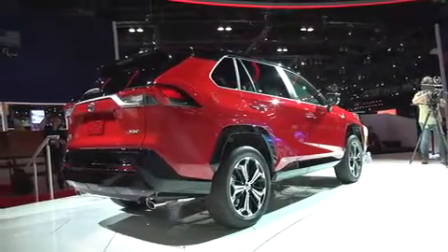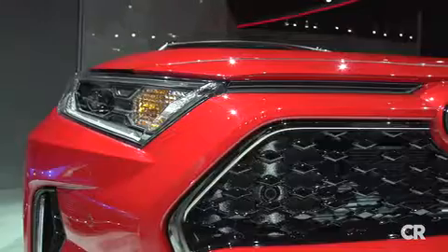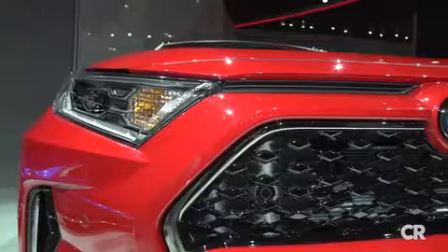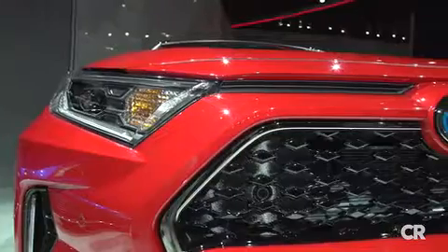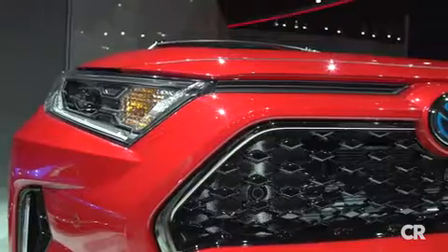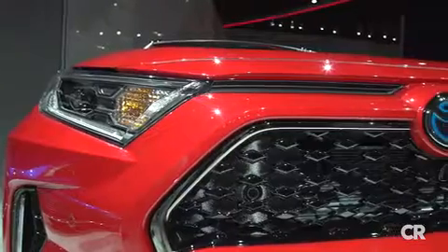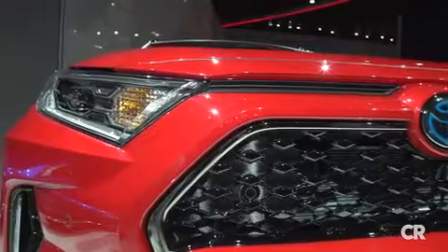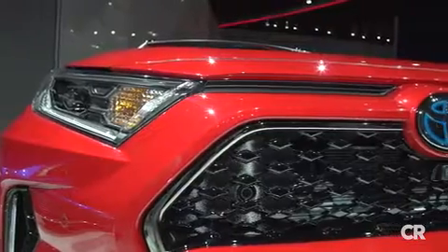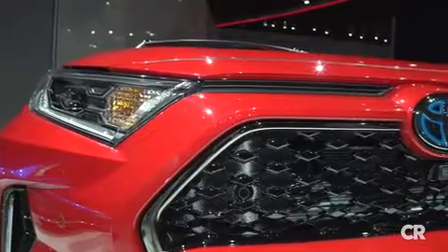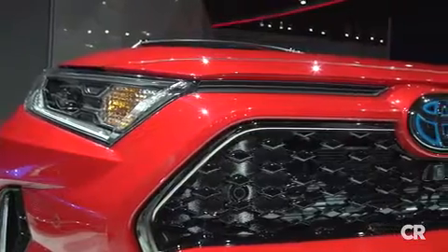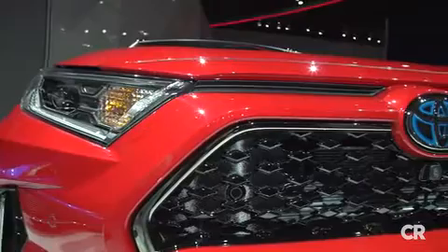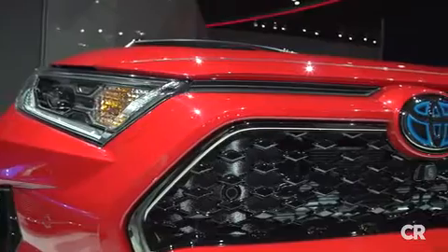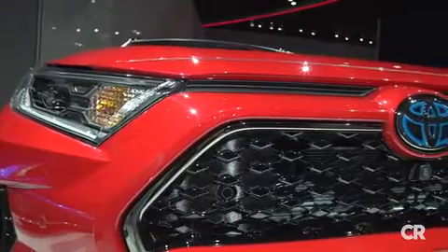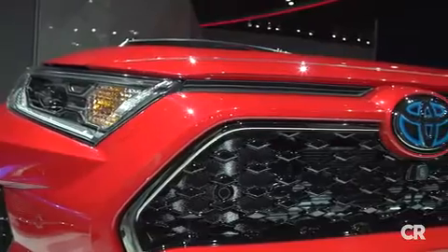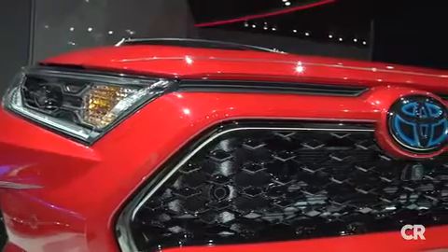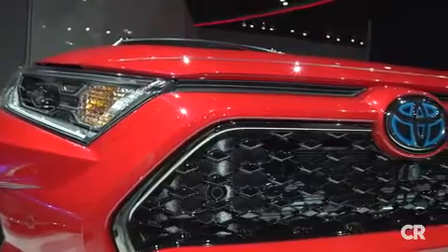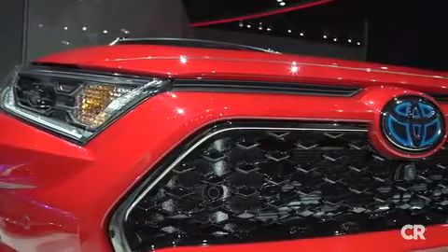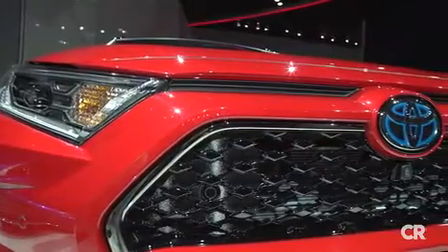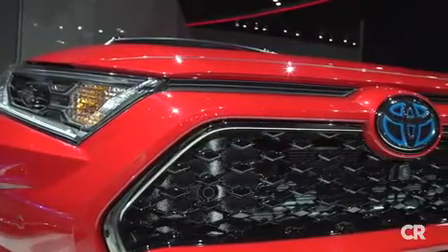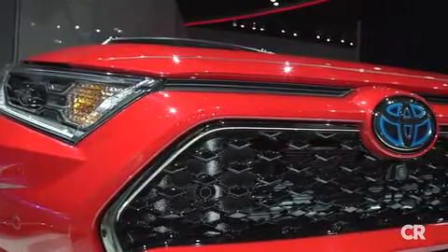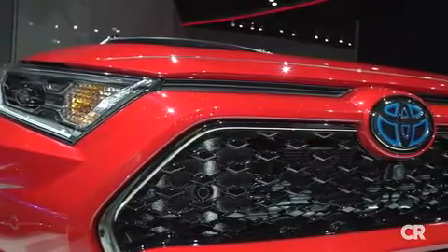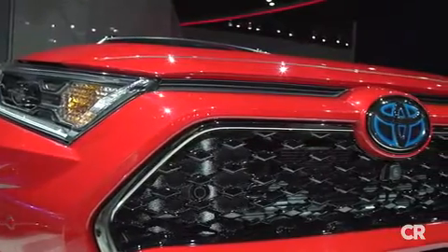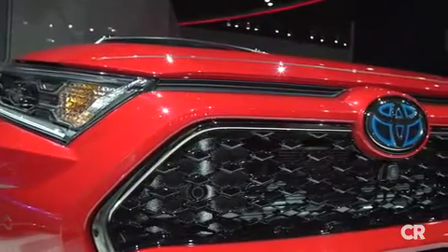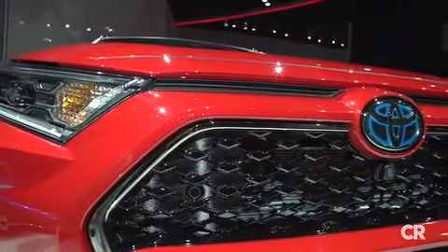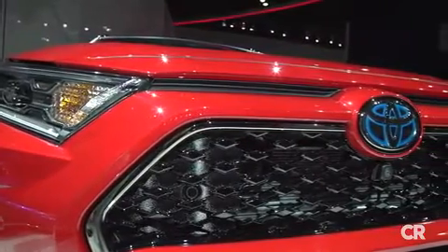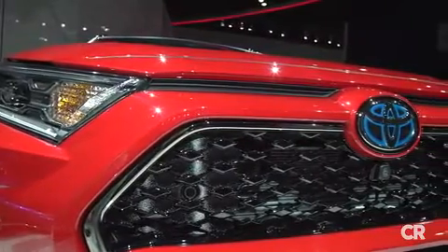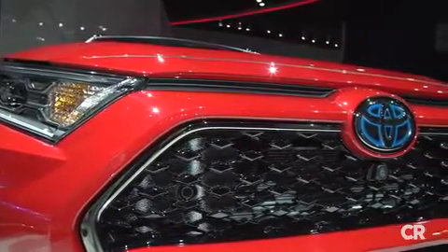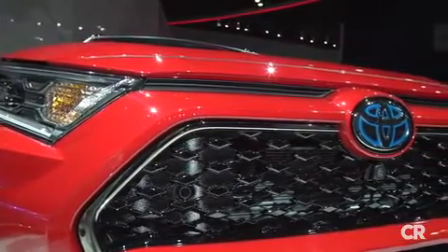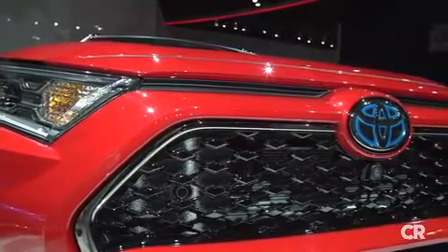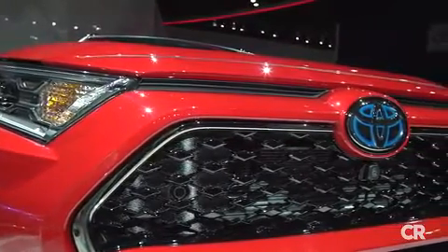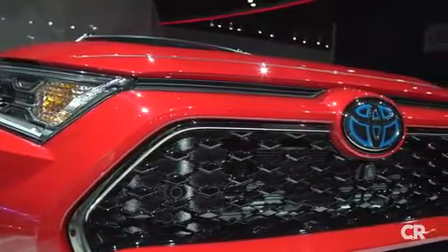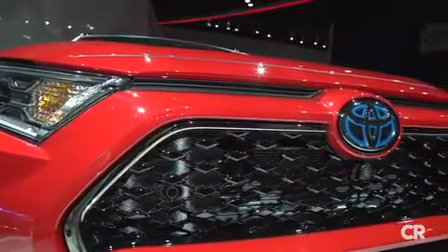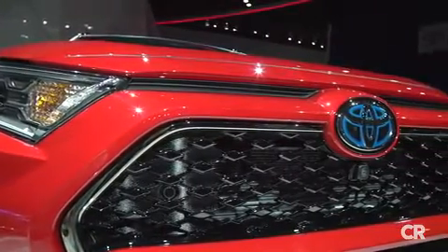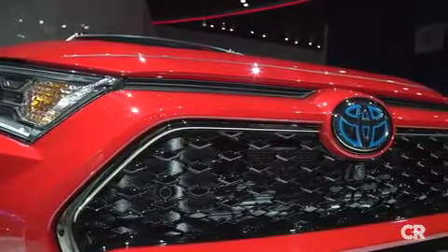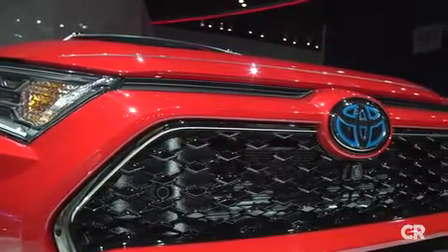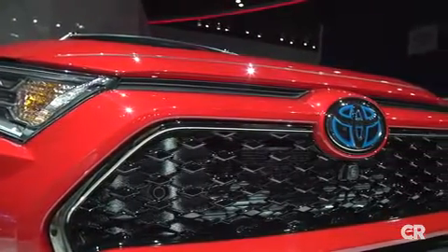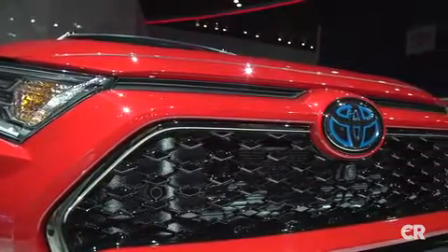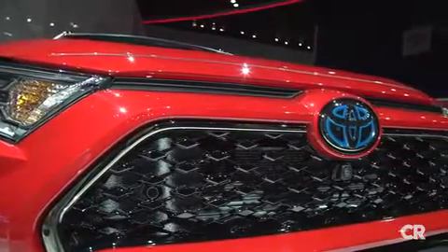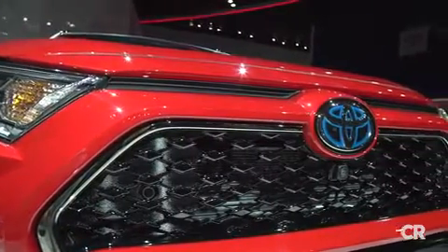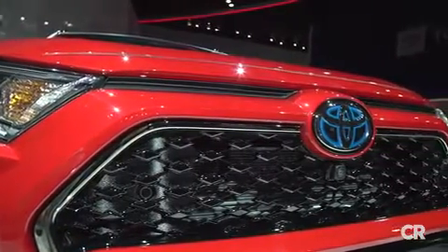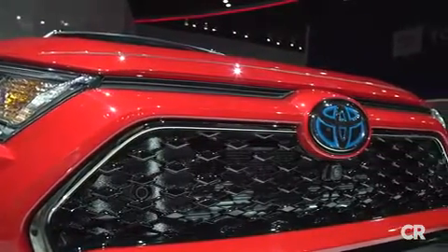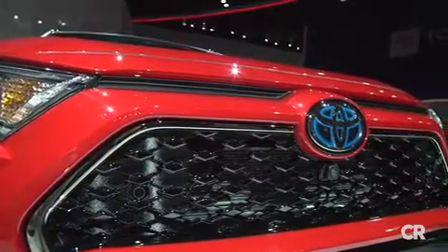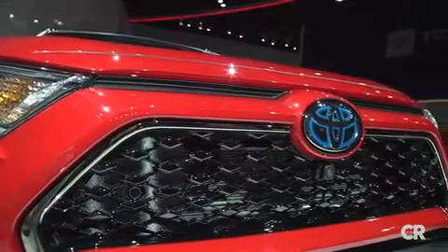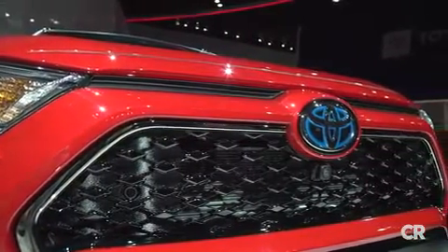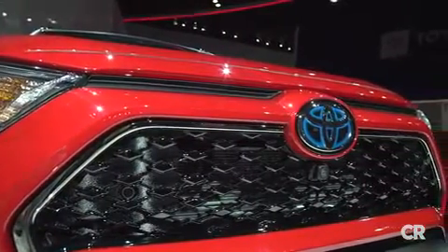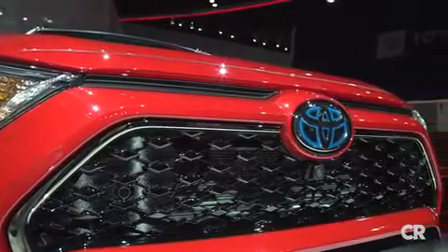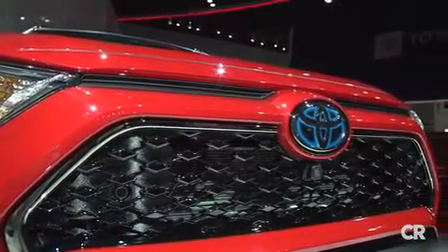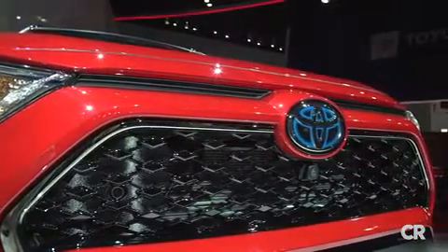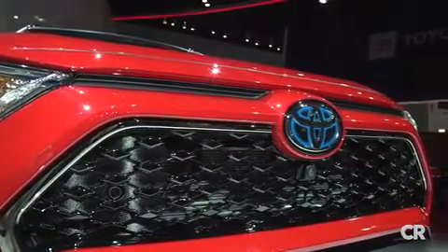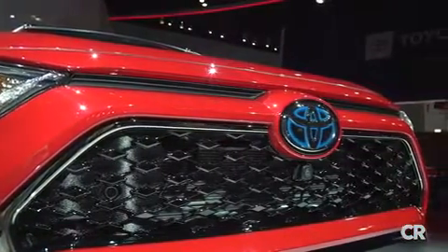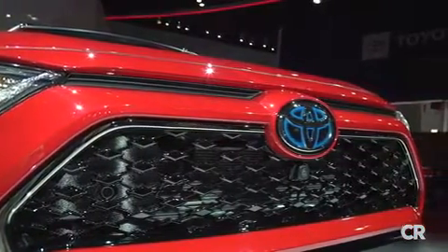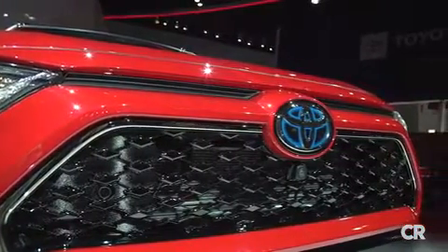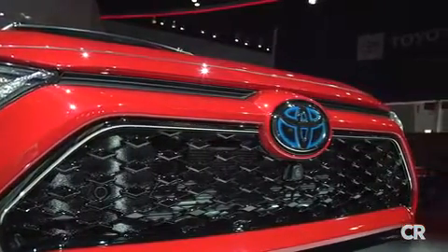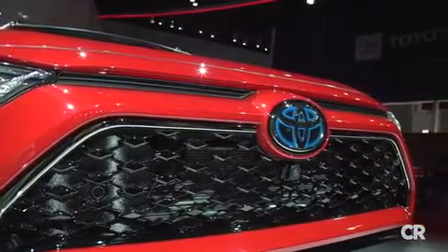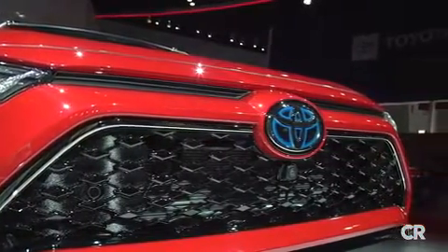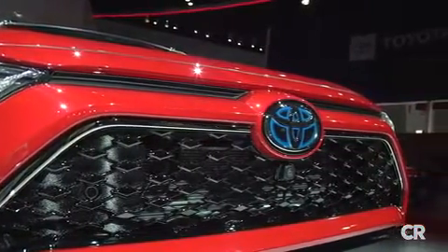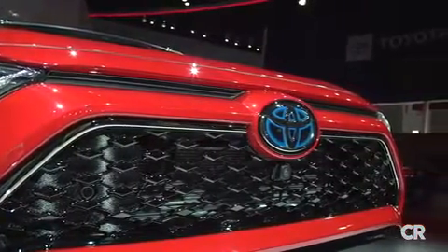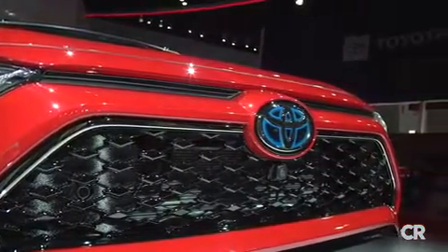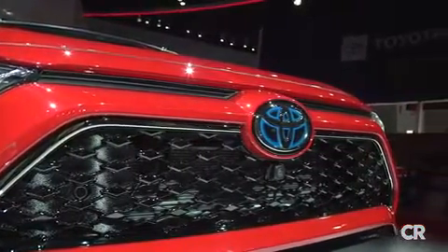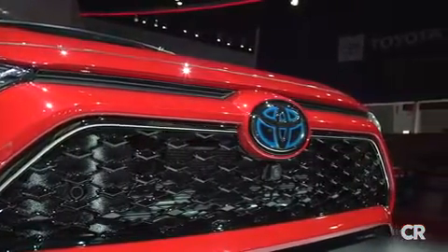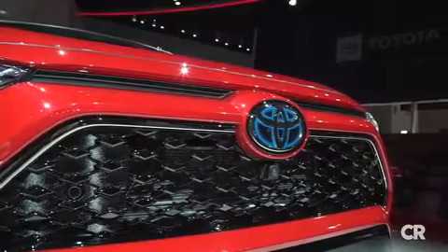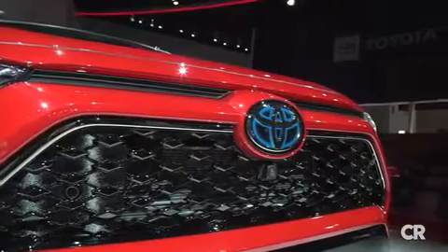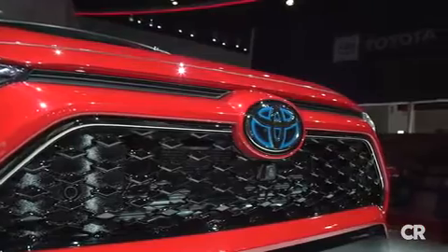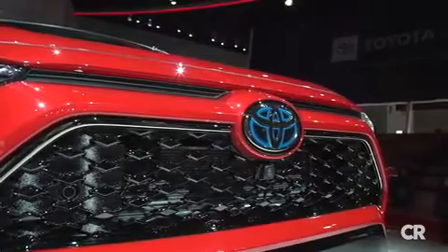The RAV4 Prime comes standard with all-wheel drive. It also has standard forward collision warning, automatic emergency braking, and blind spot warning.